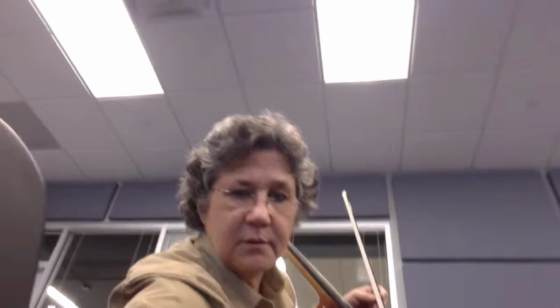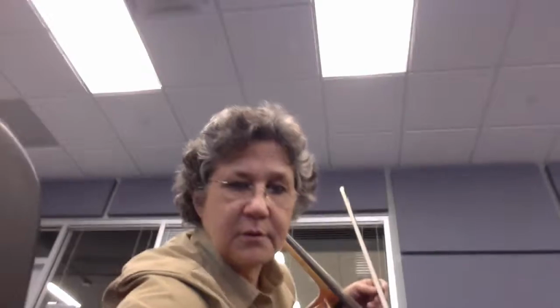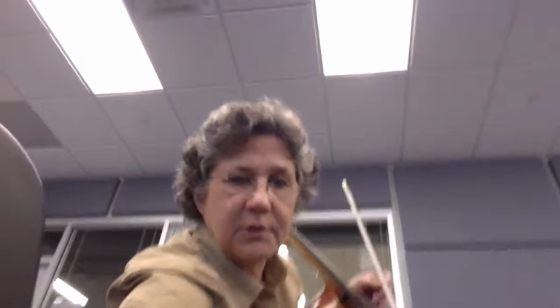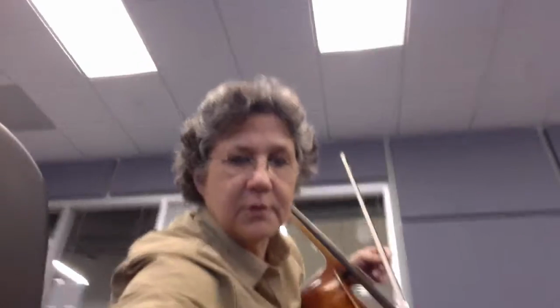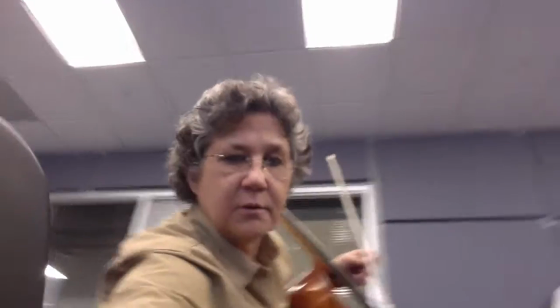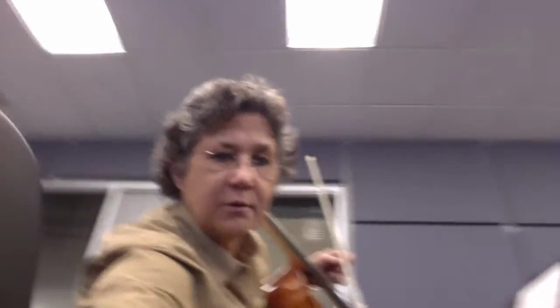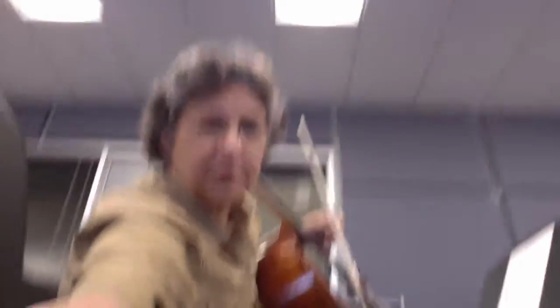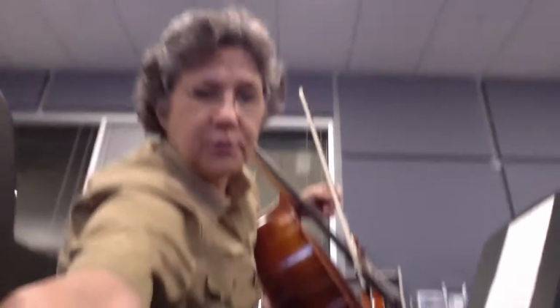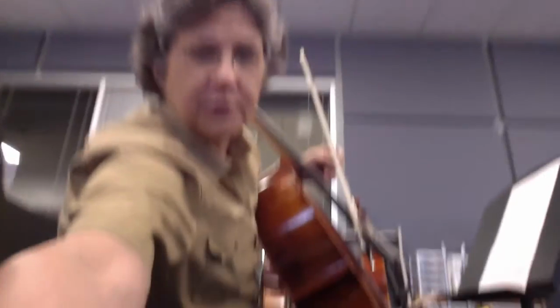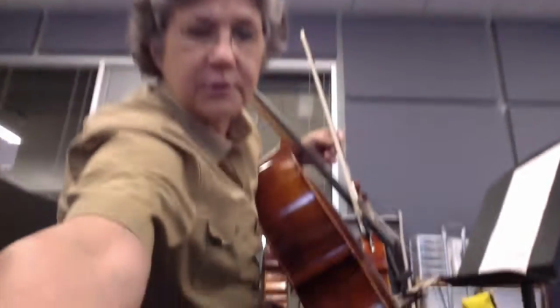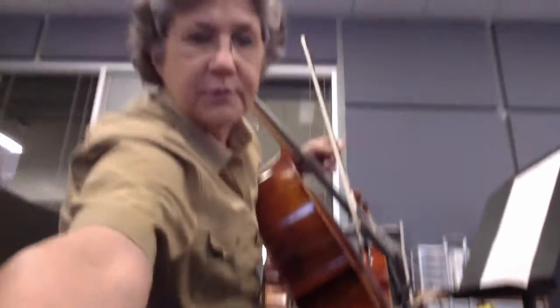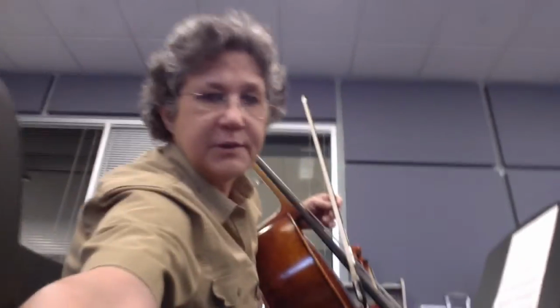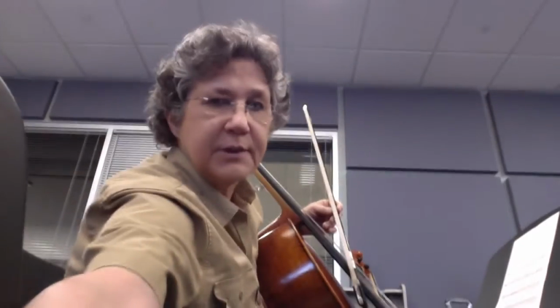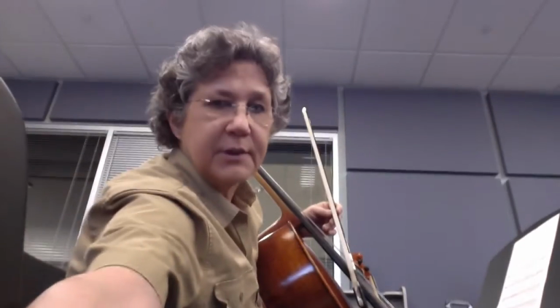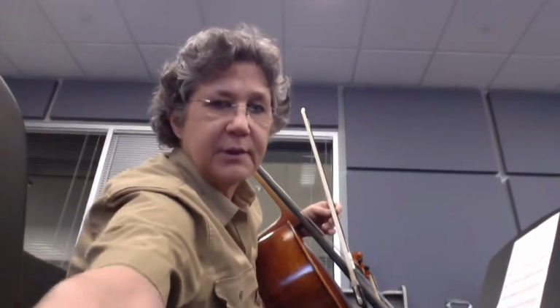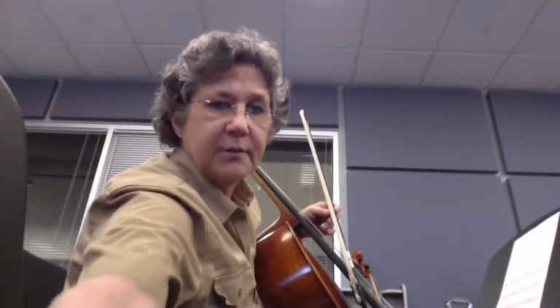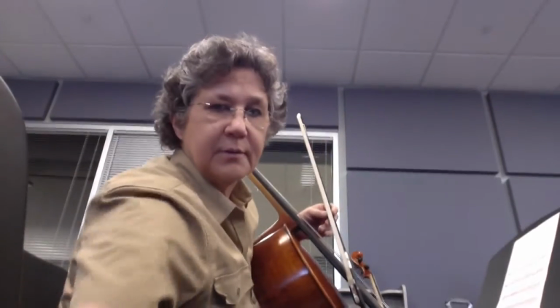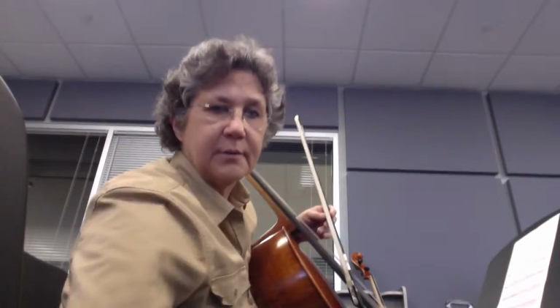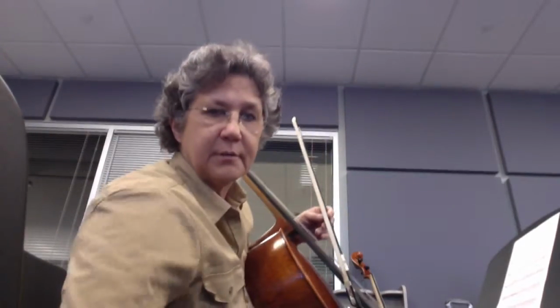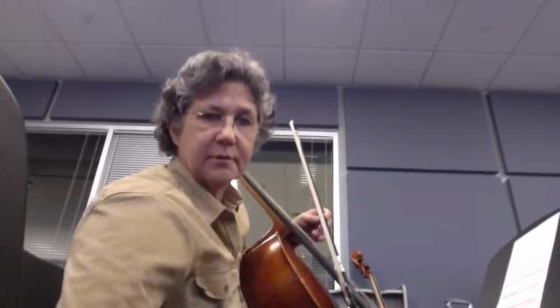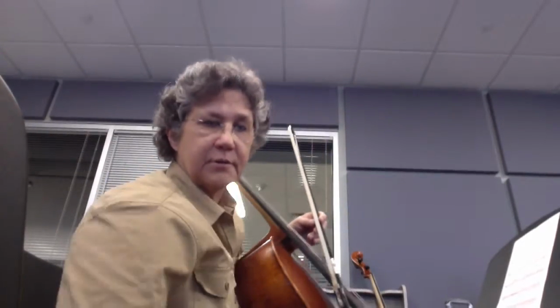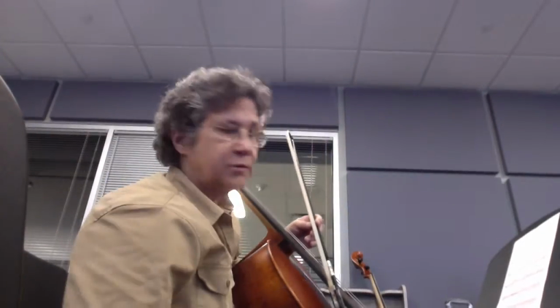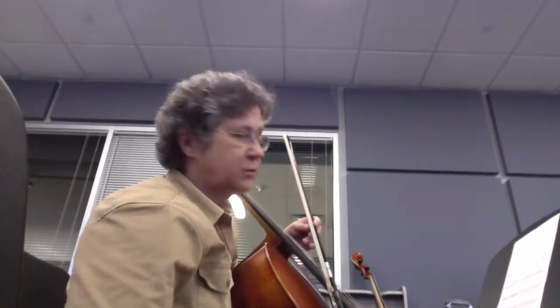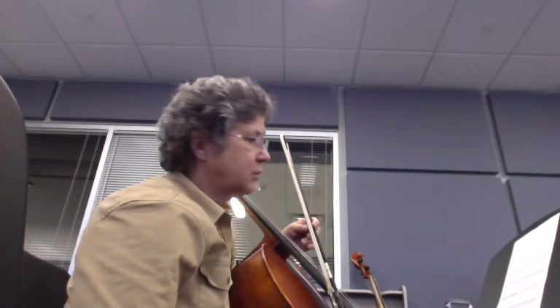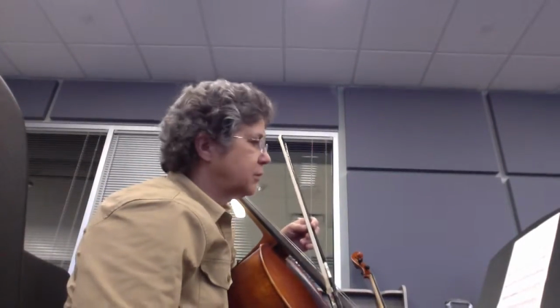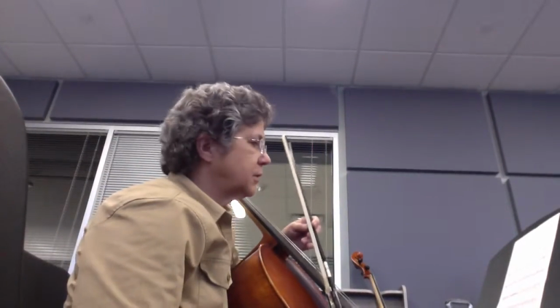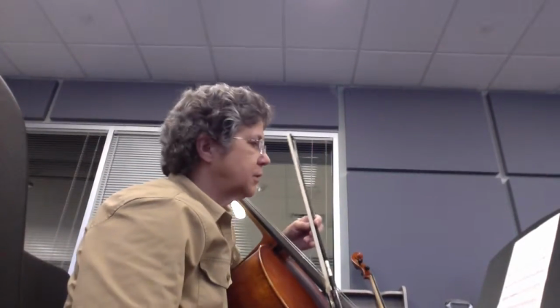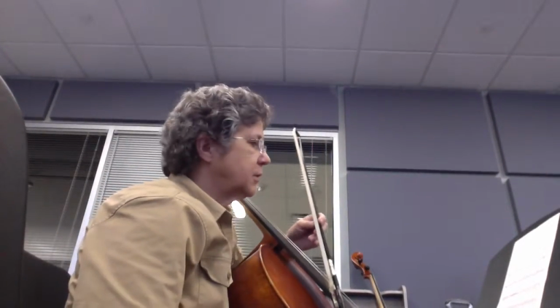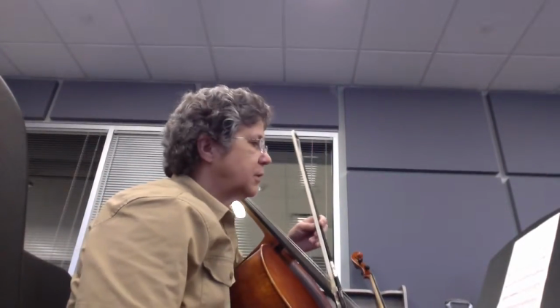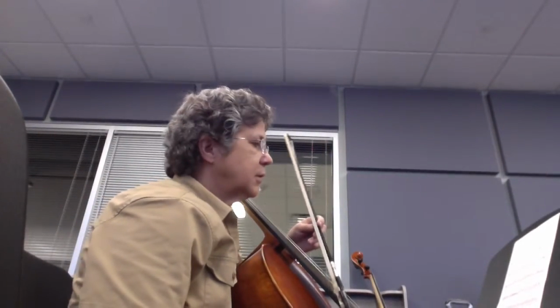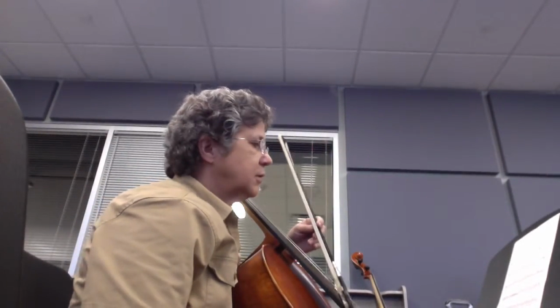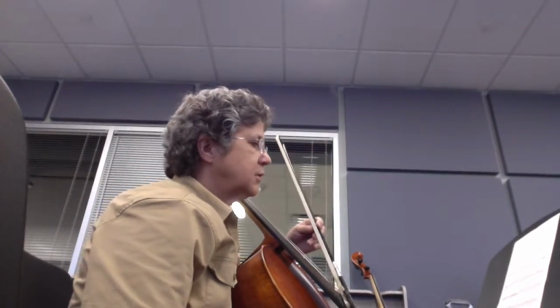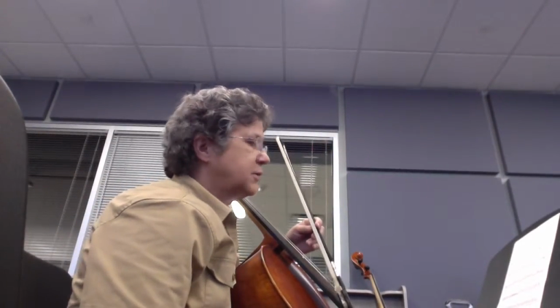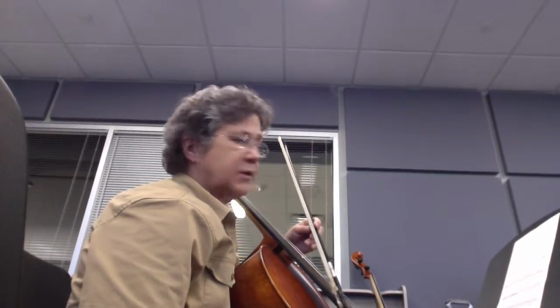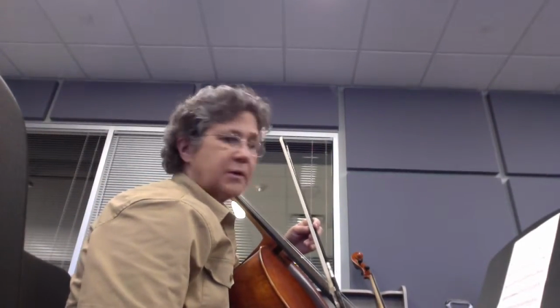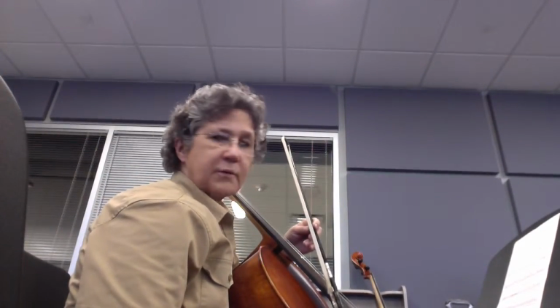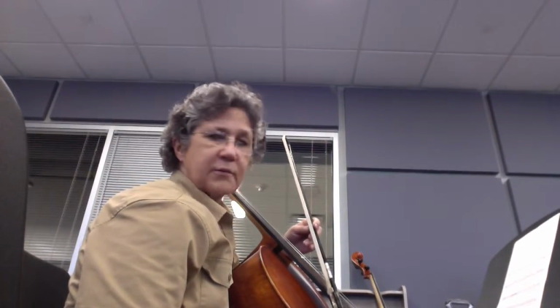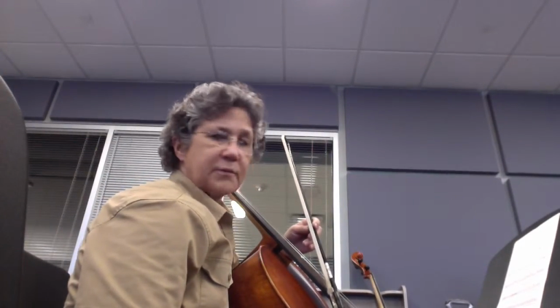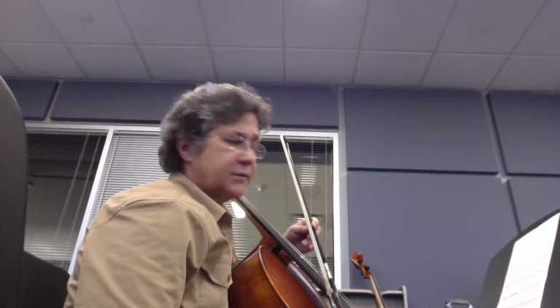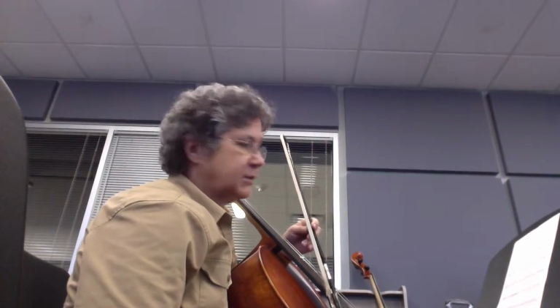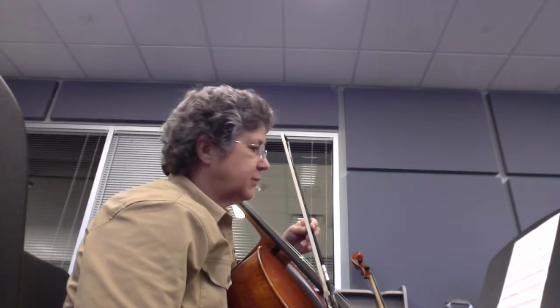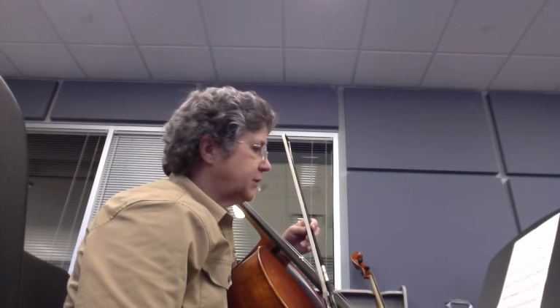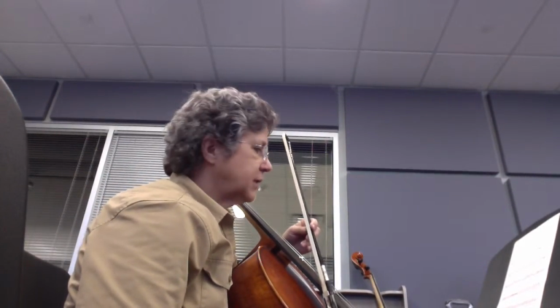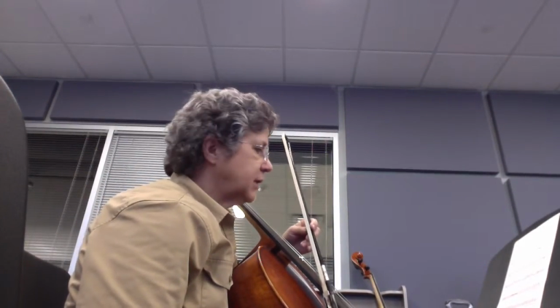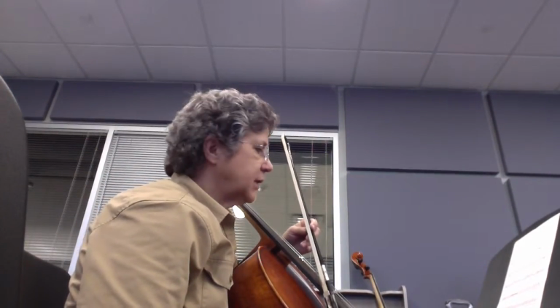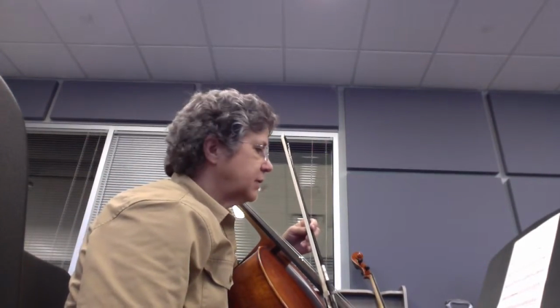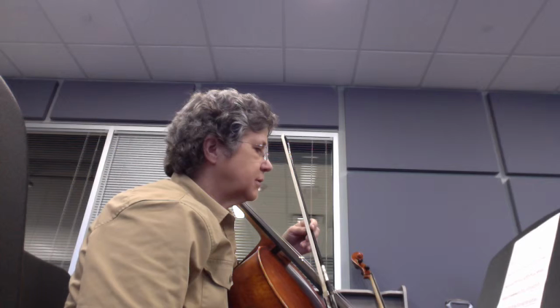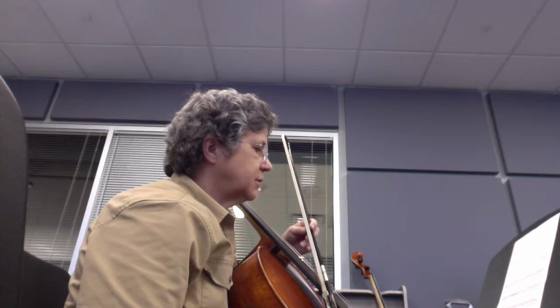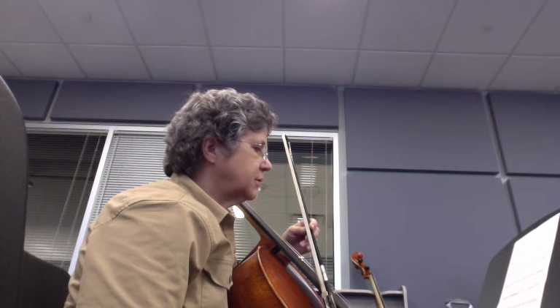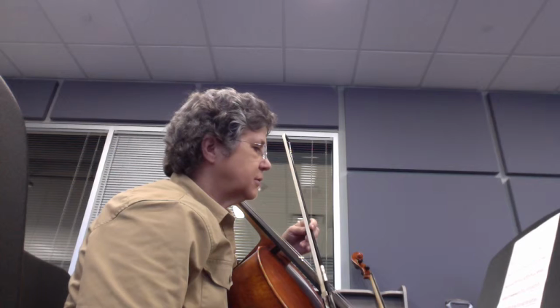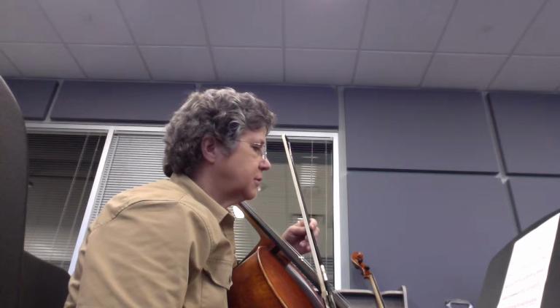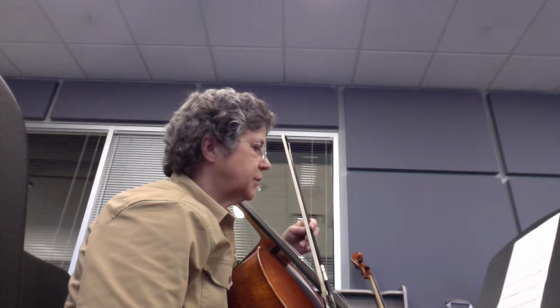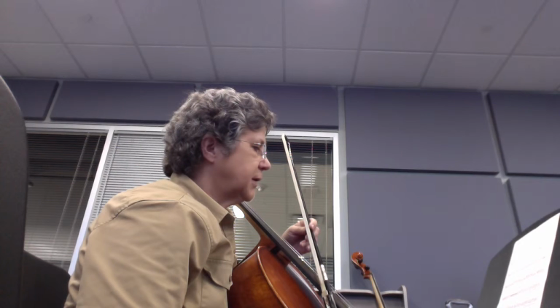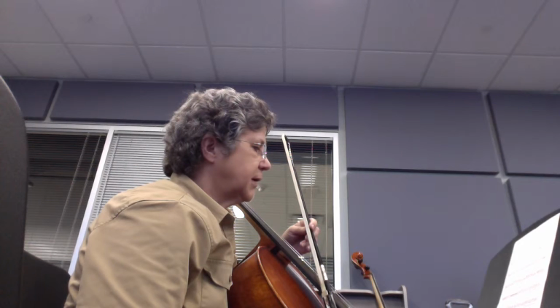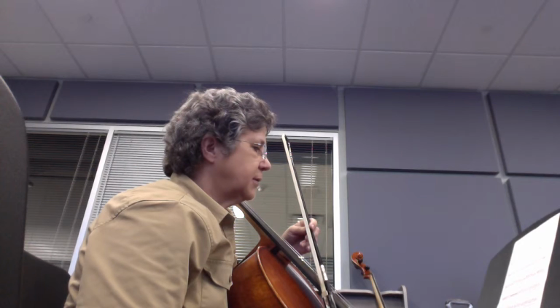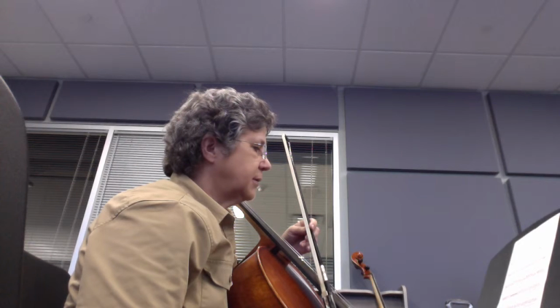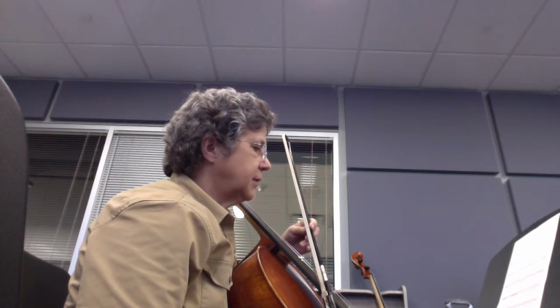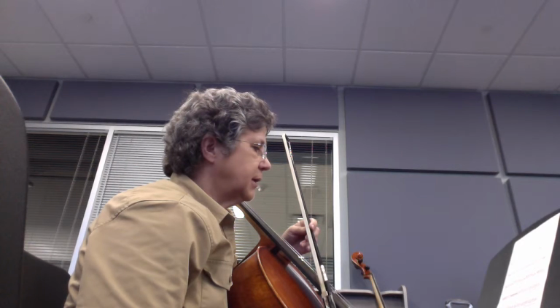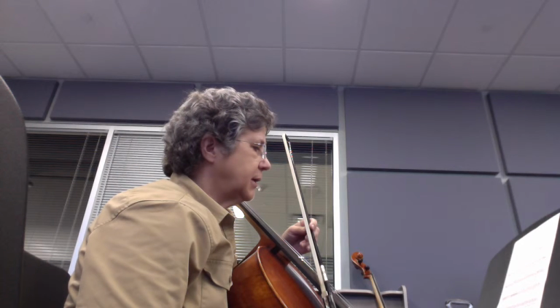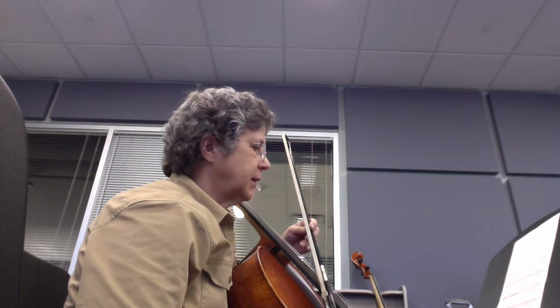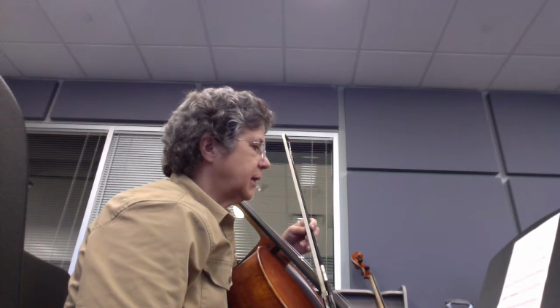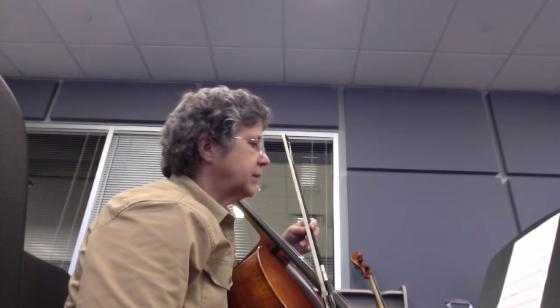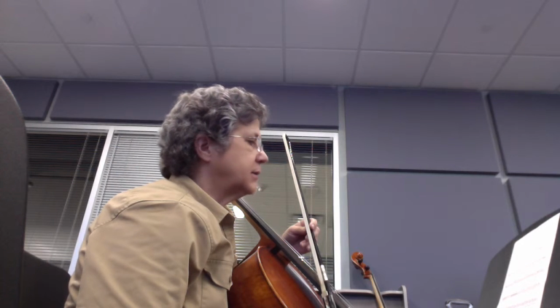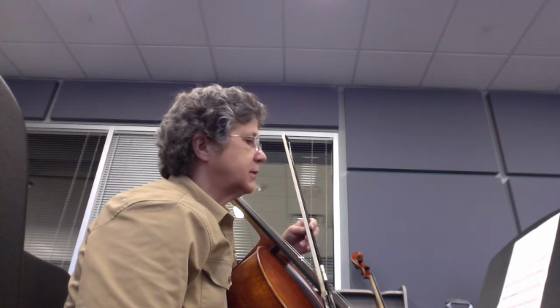Cello tutorial — just a short one, covering from measure 78 to about 86.